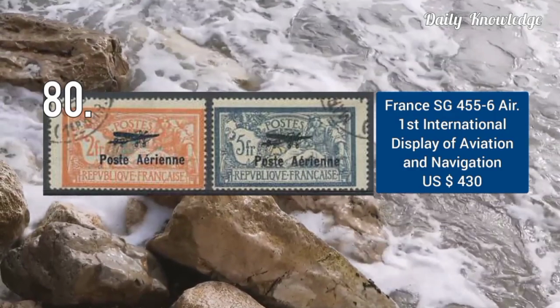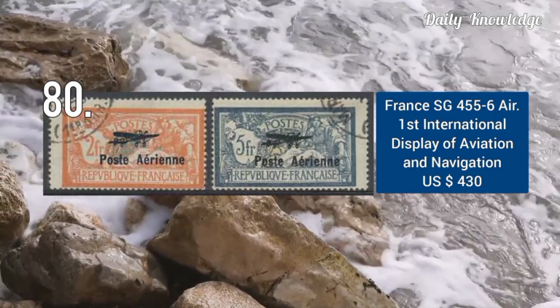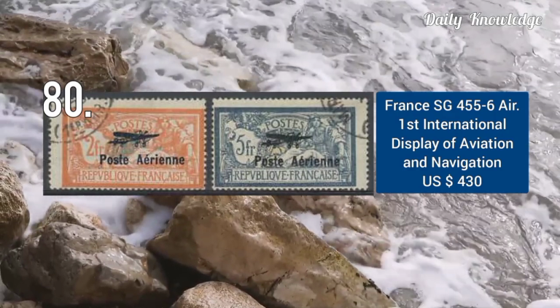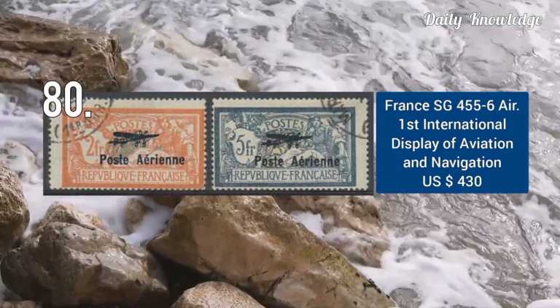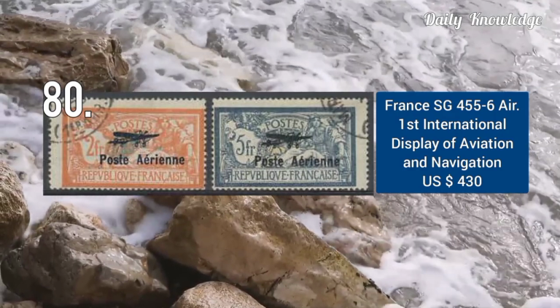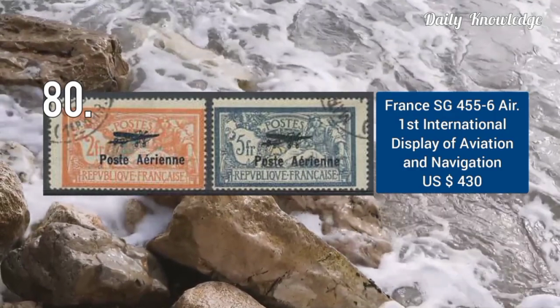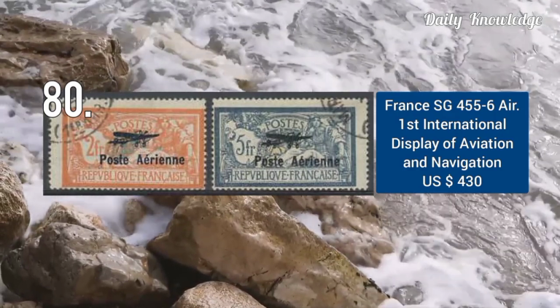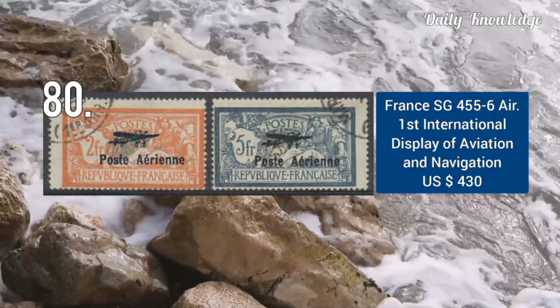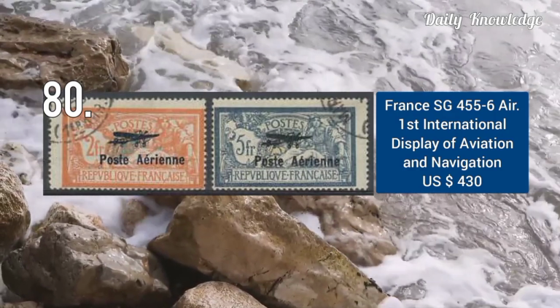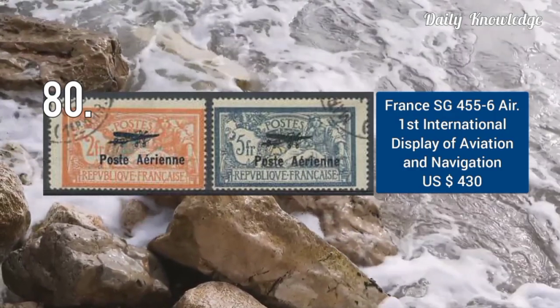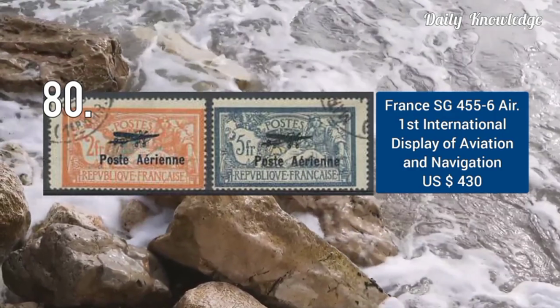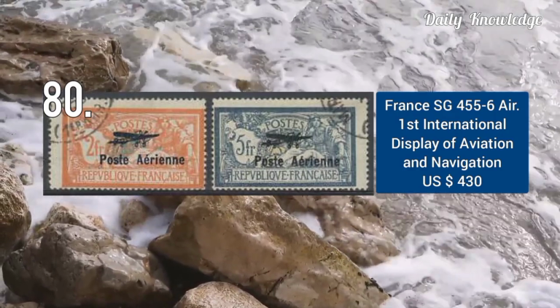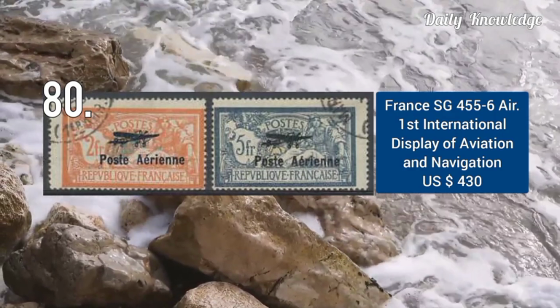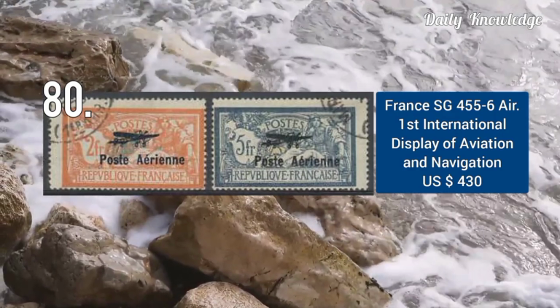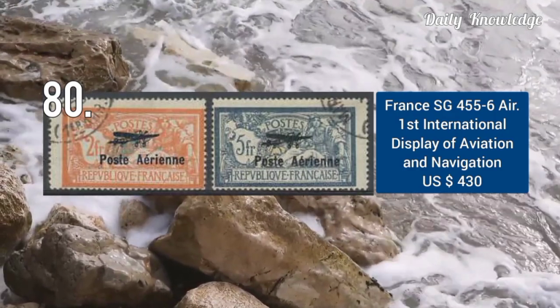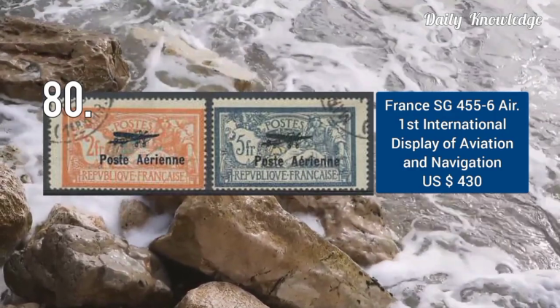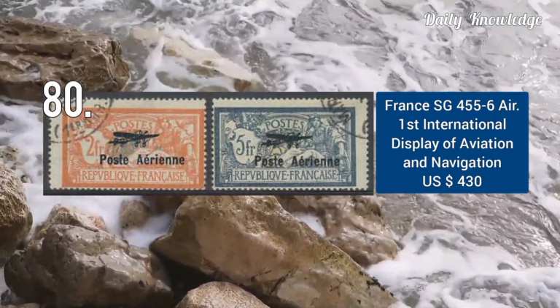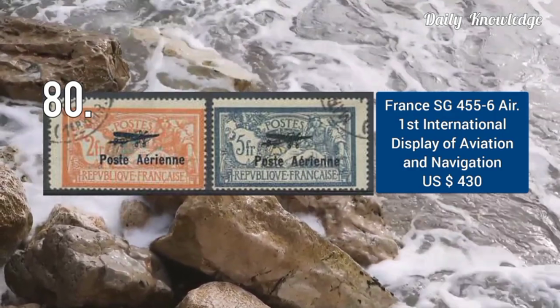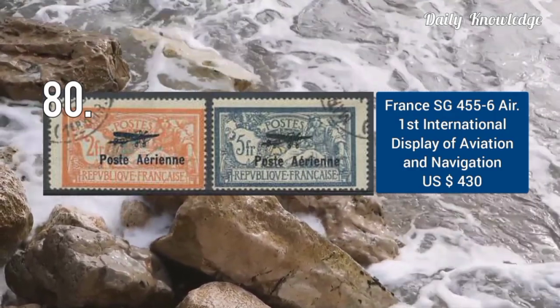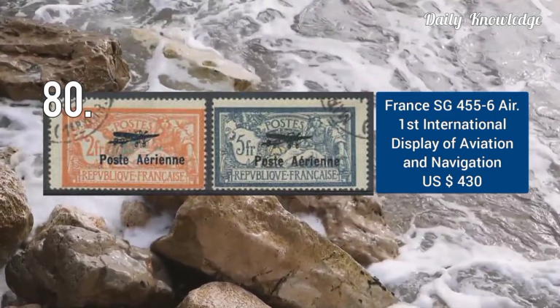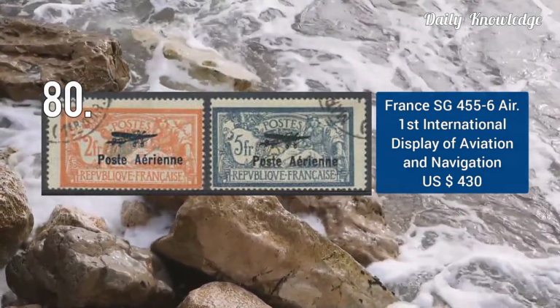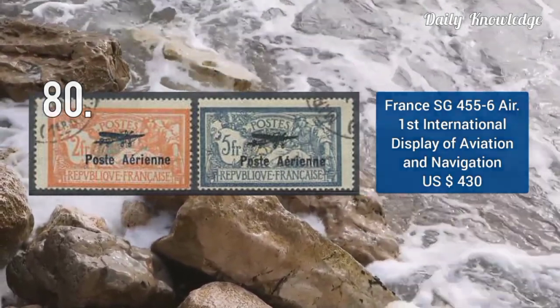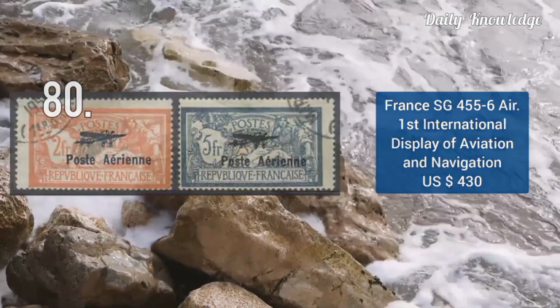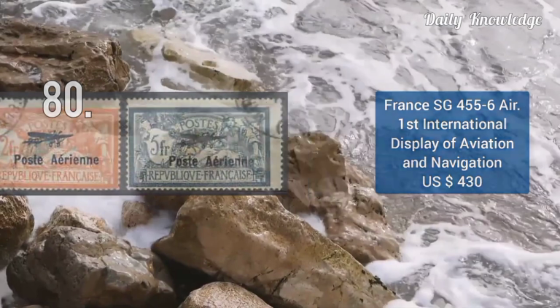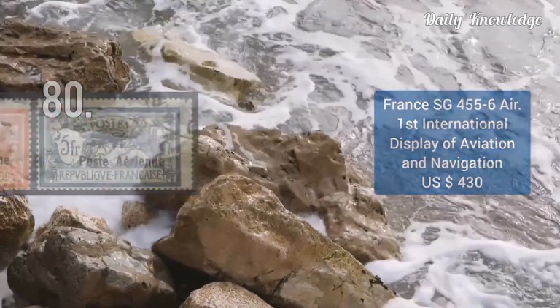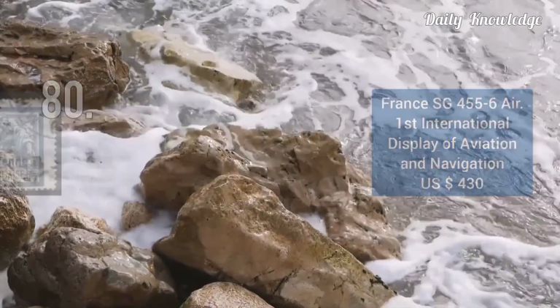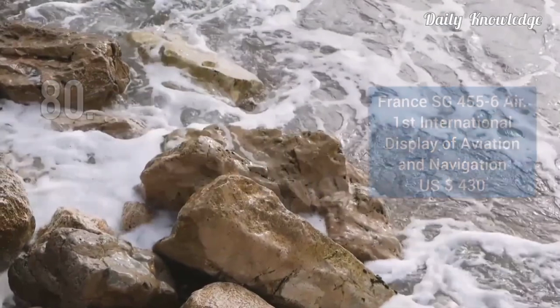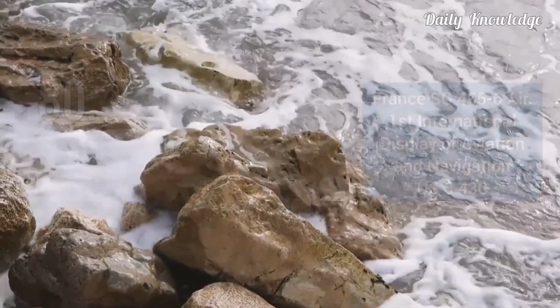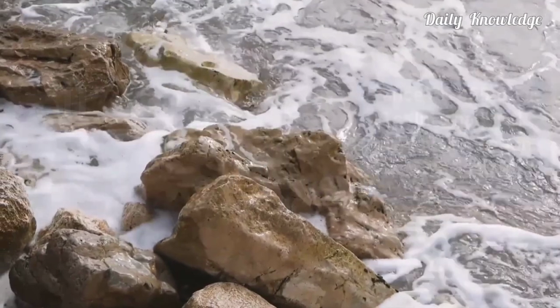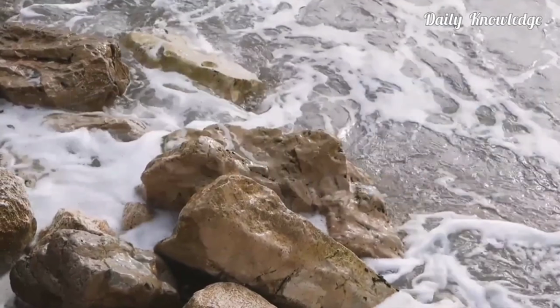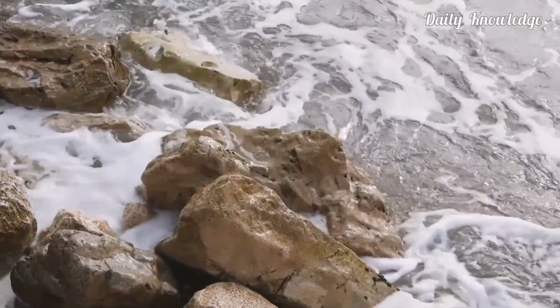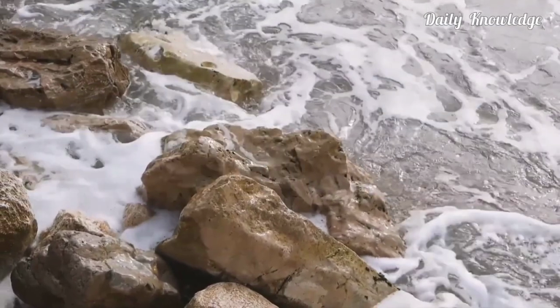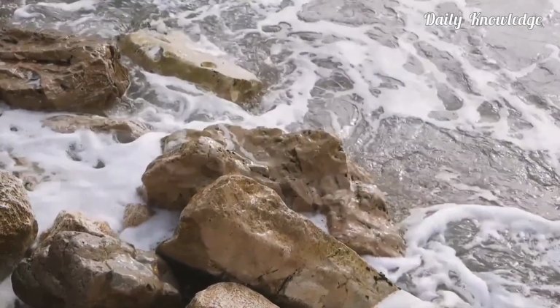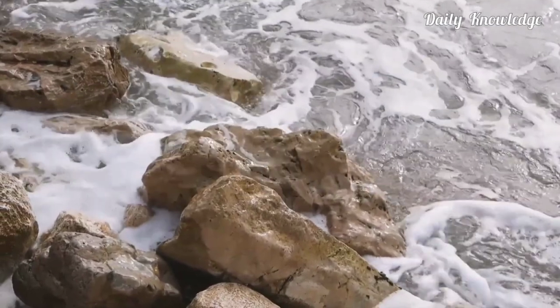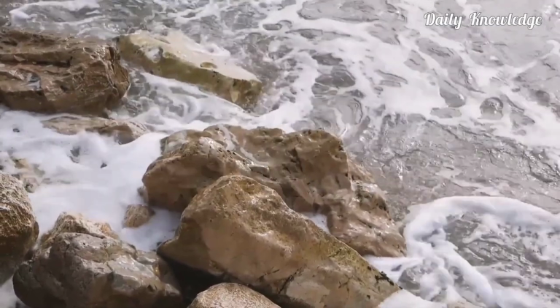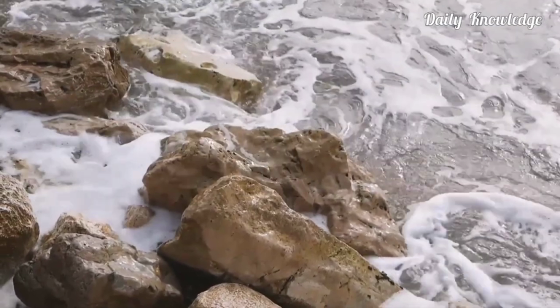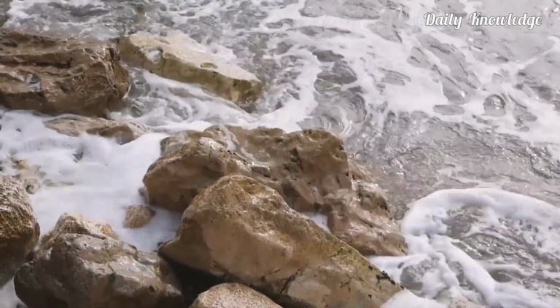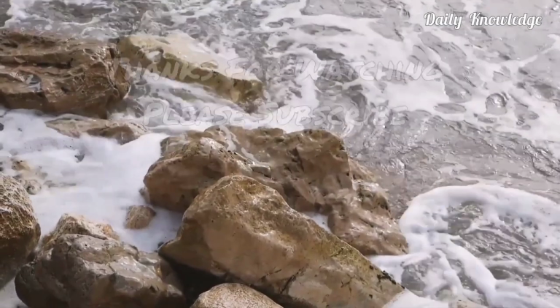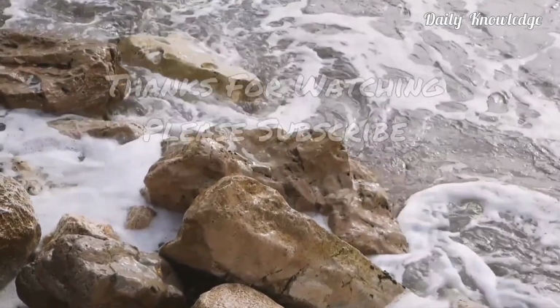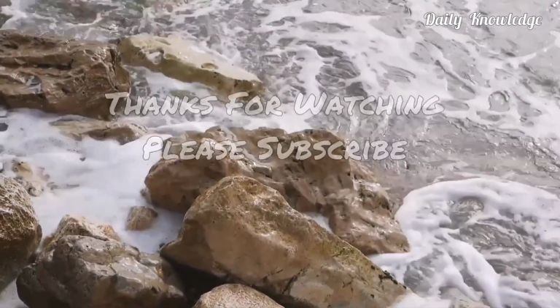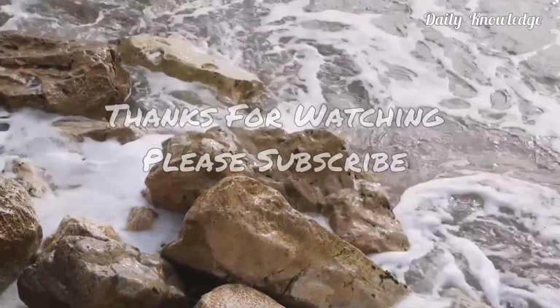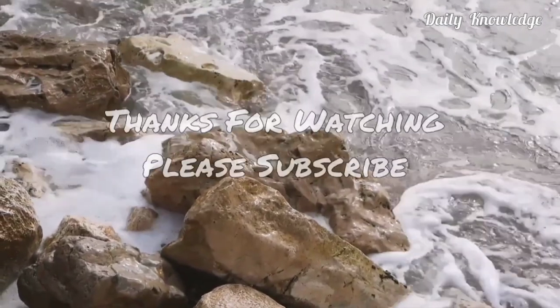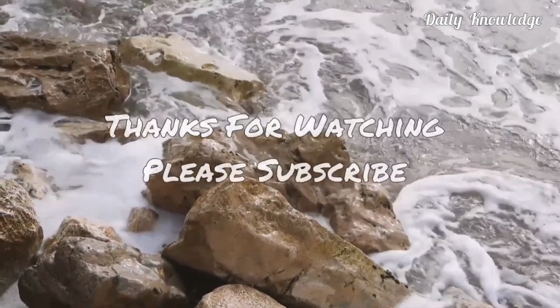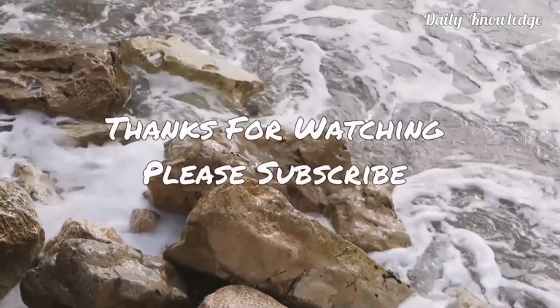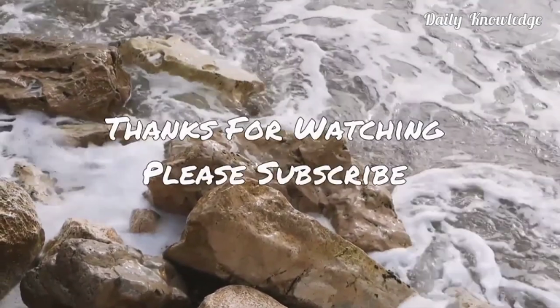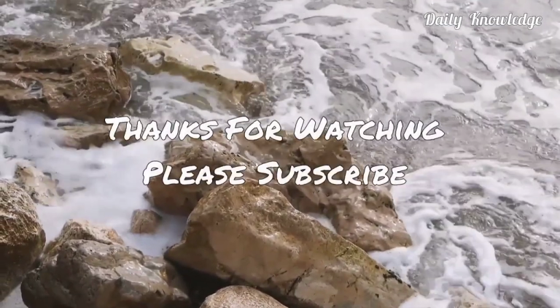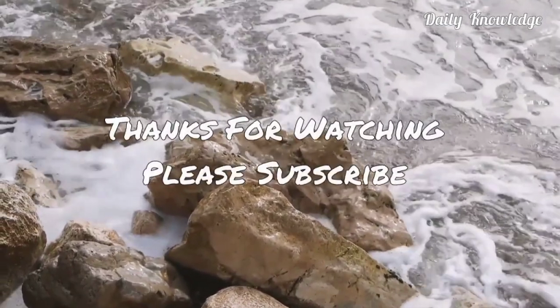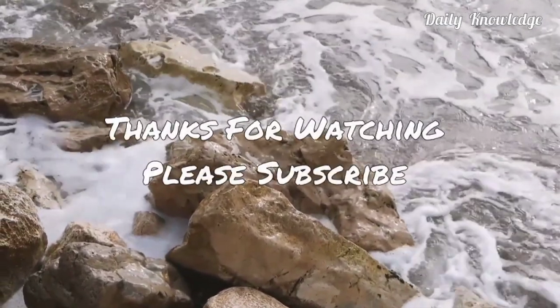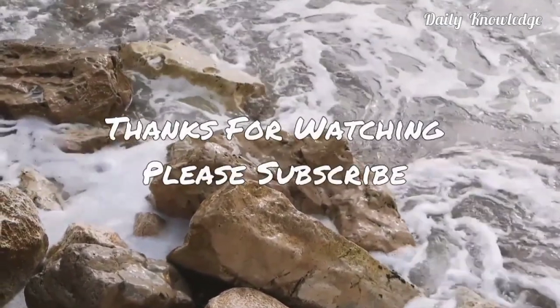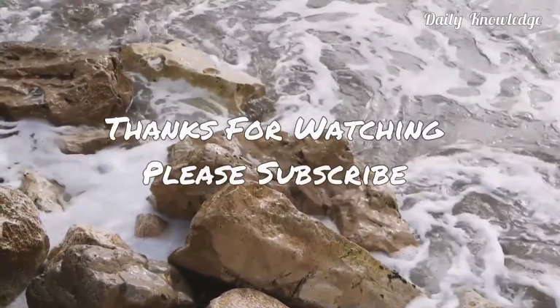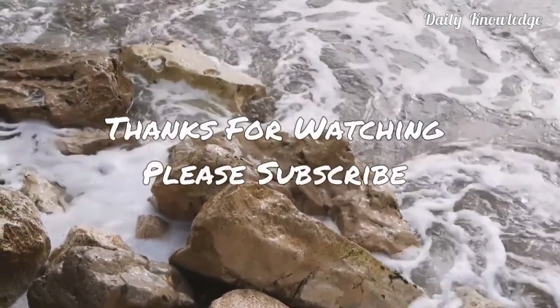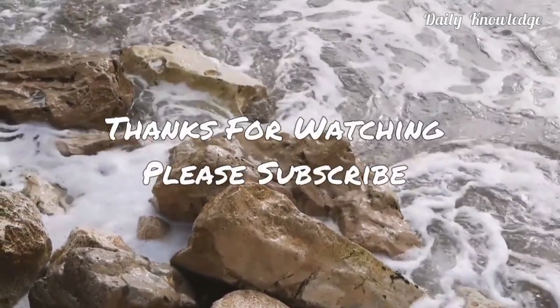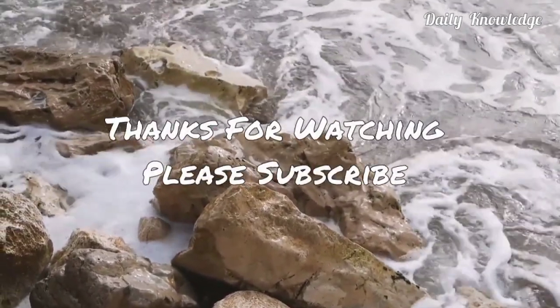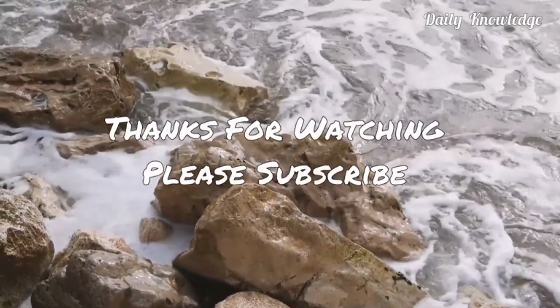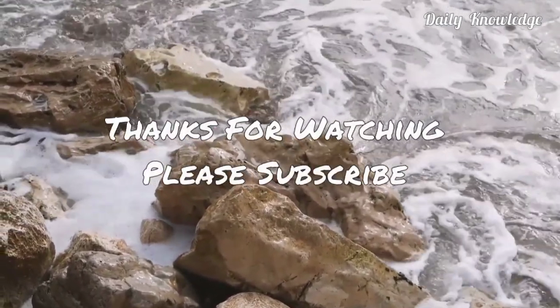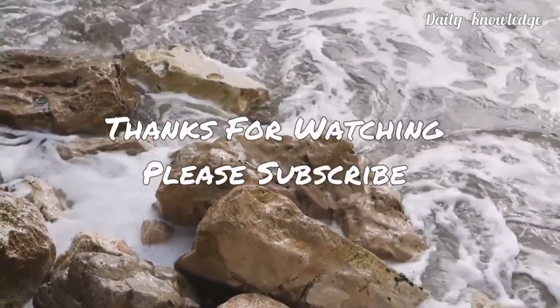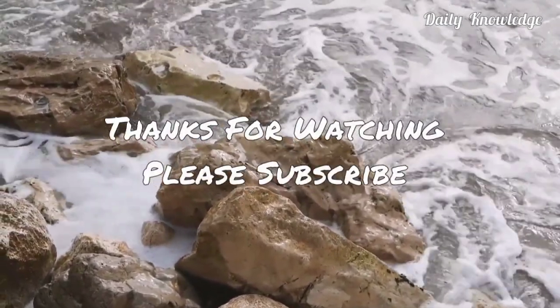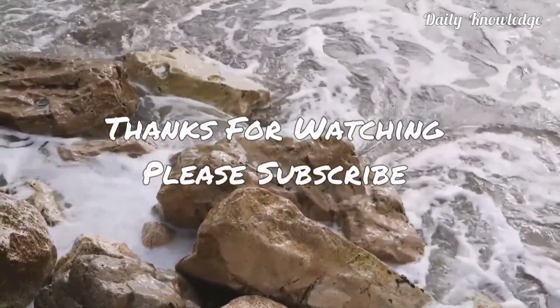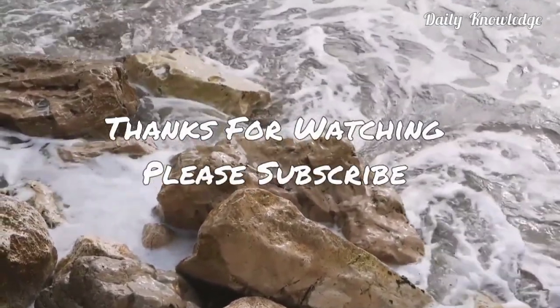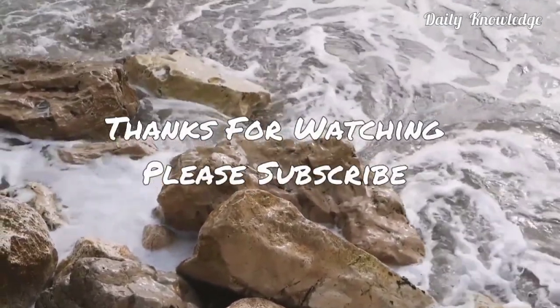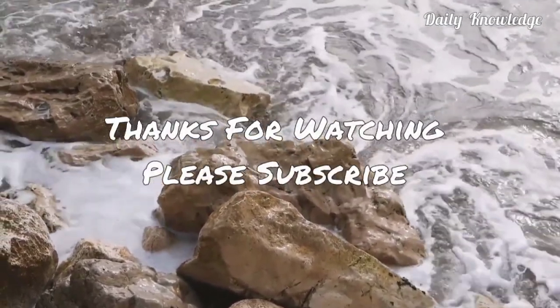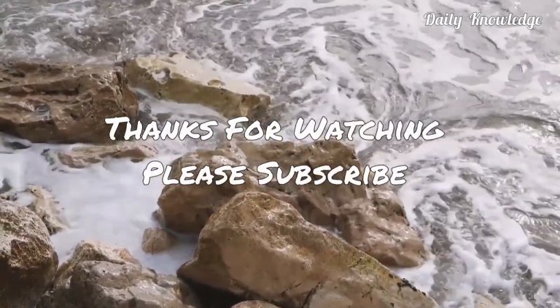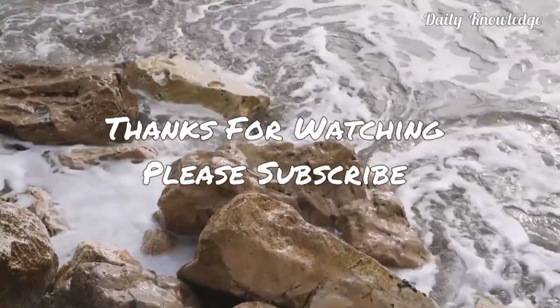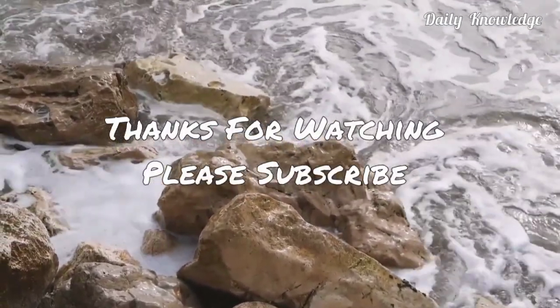Okay friends, thanks for watching. Please like, share, comment, and subscribe to my YouTube channel for more informative videos.